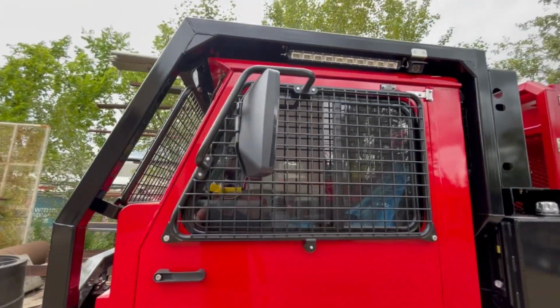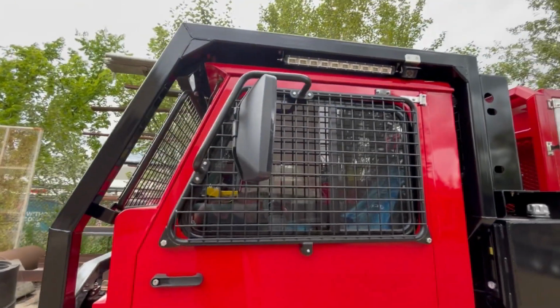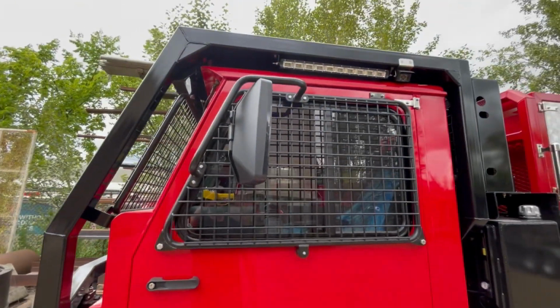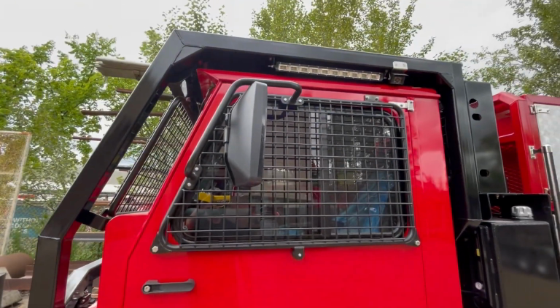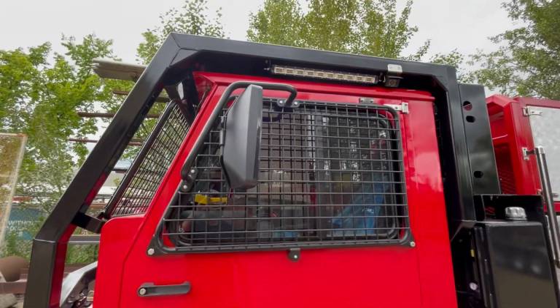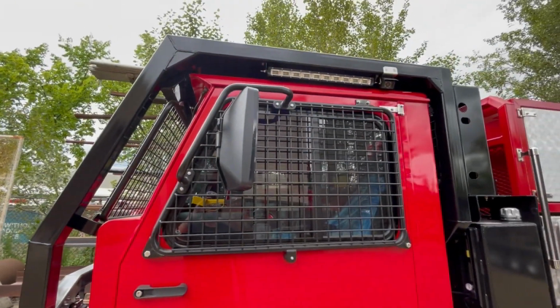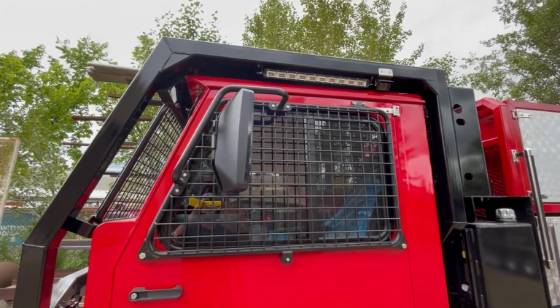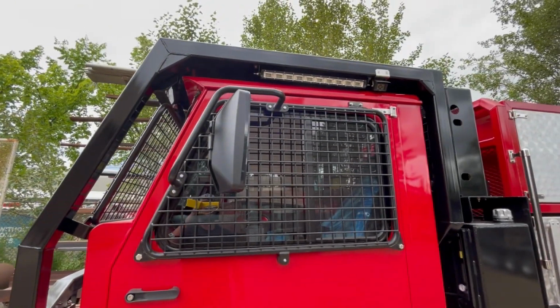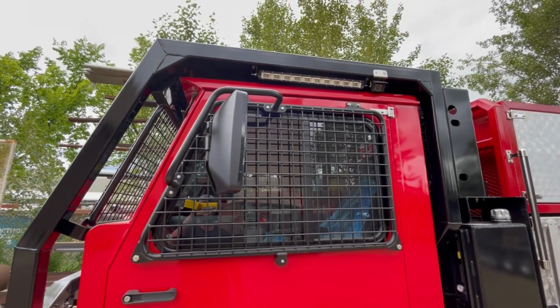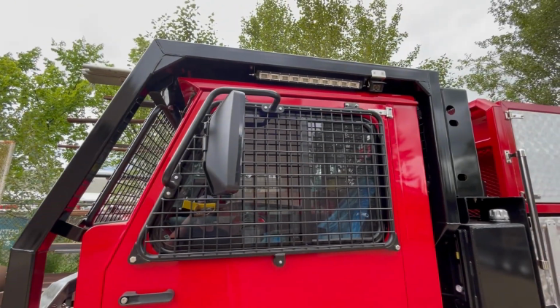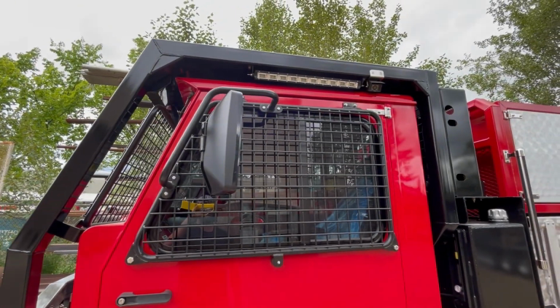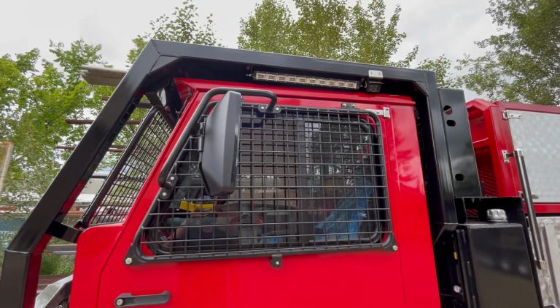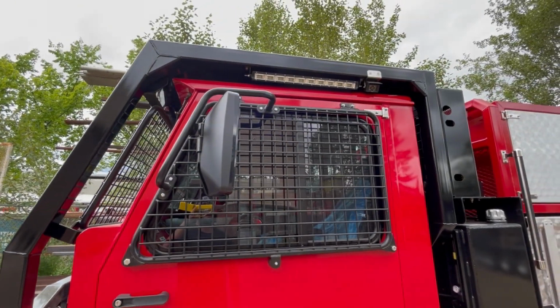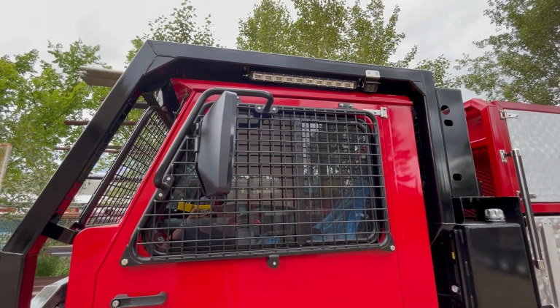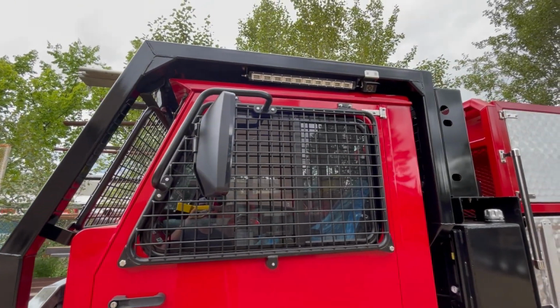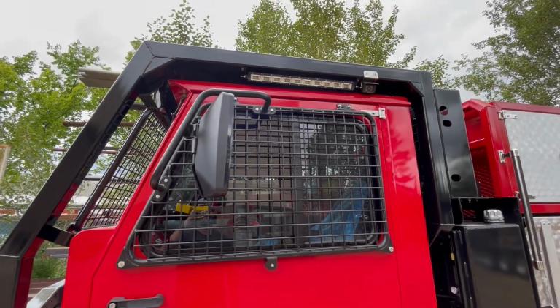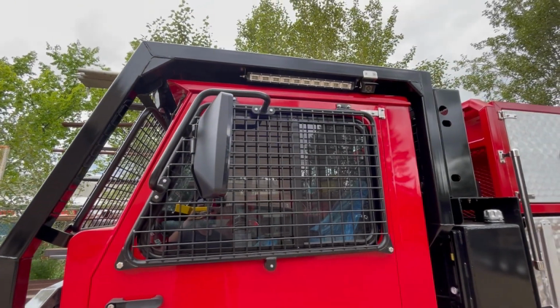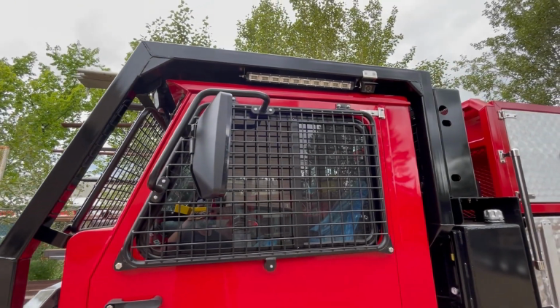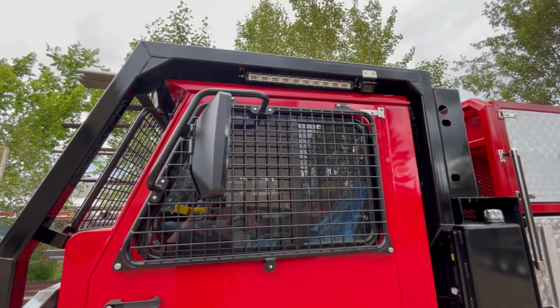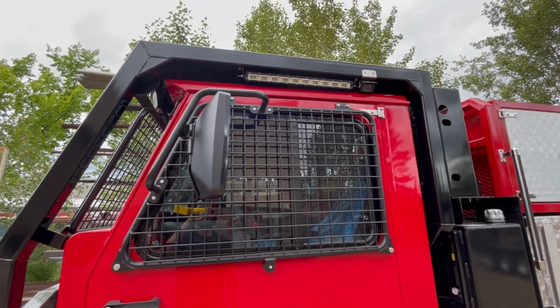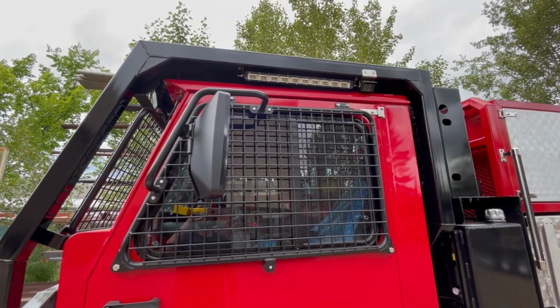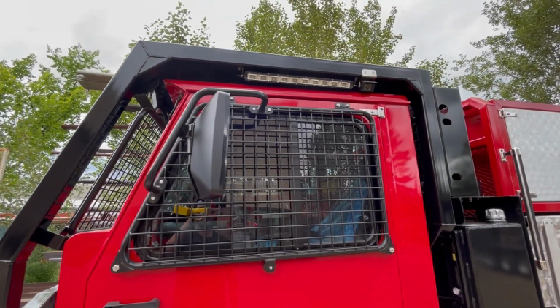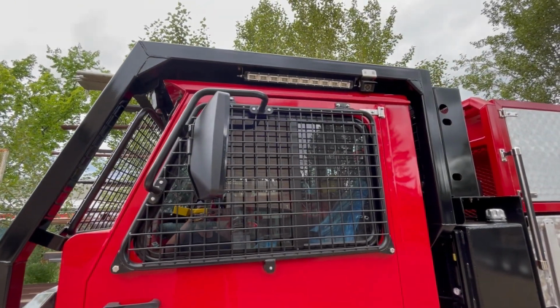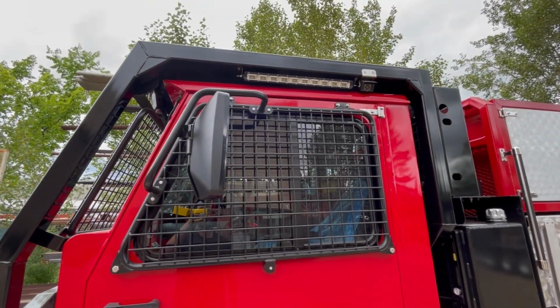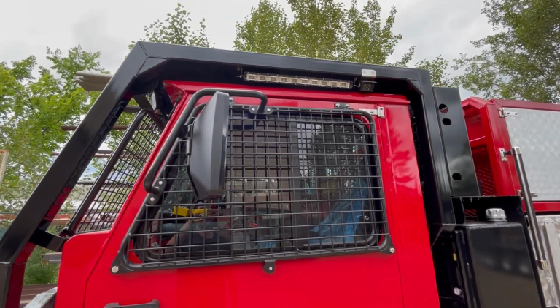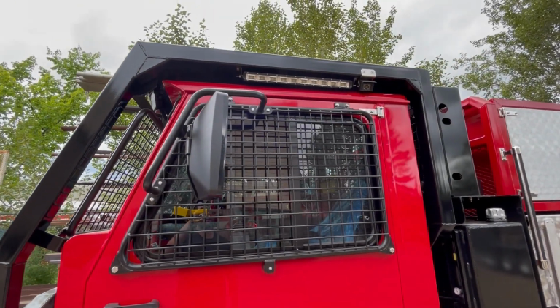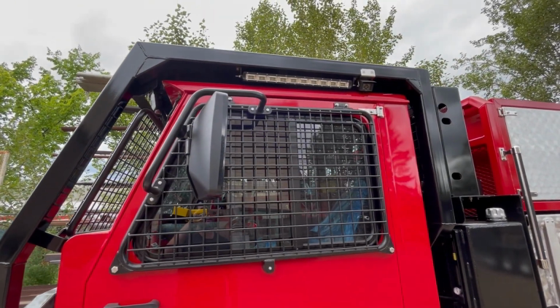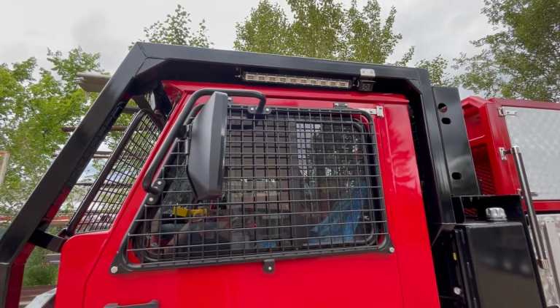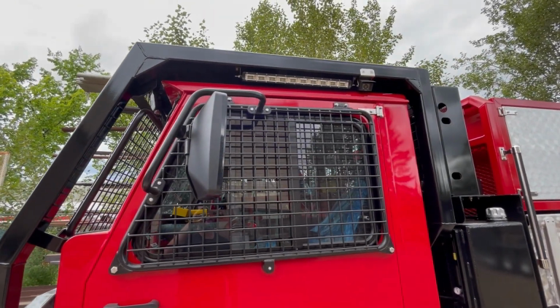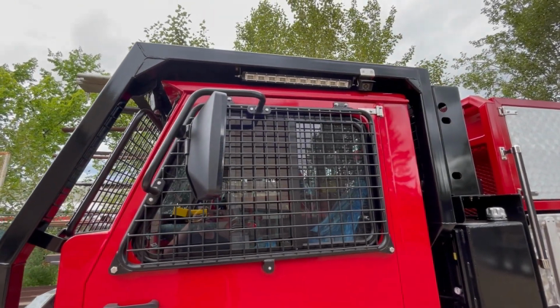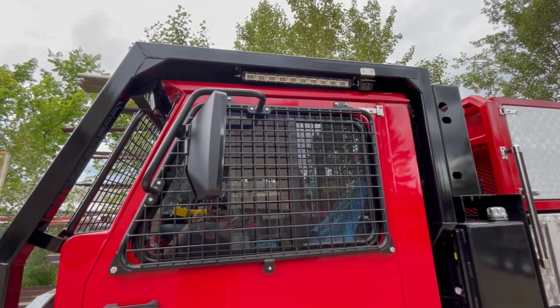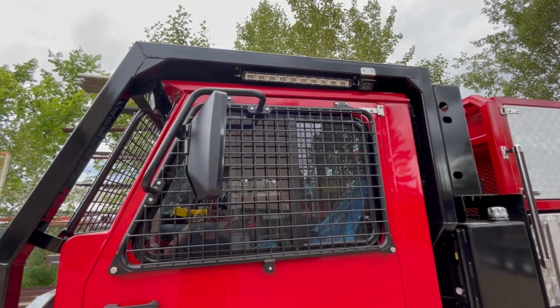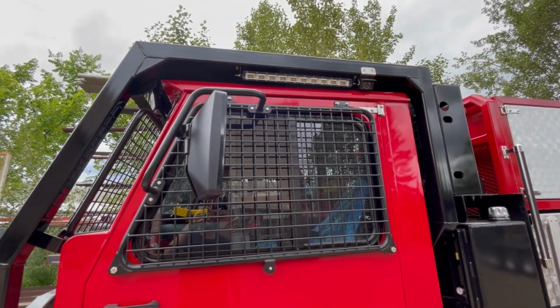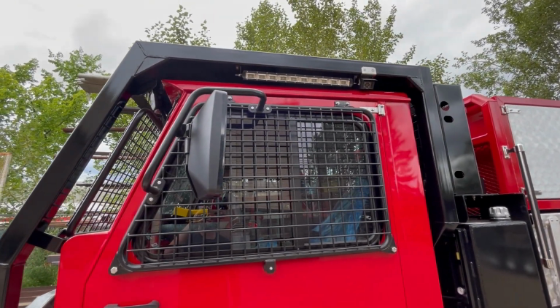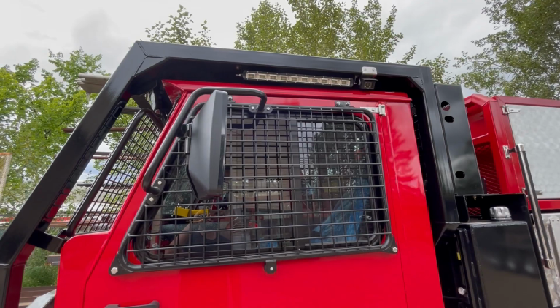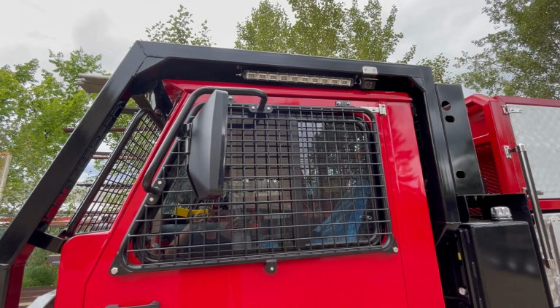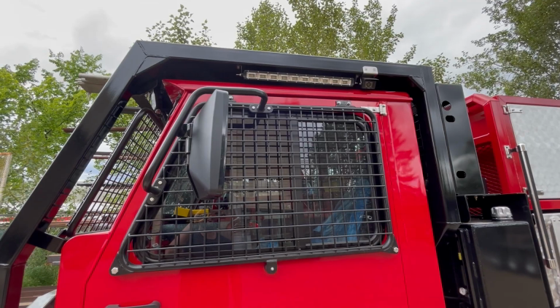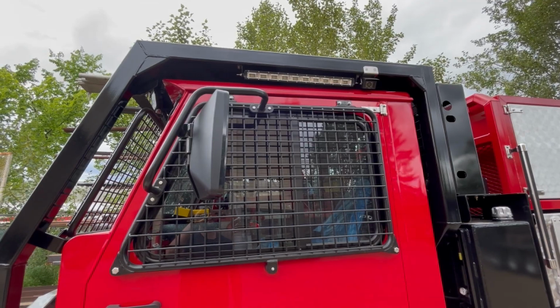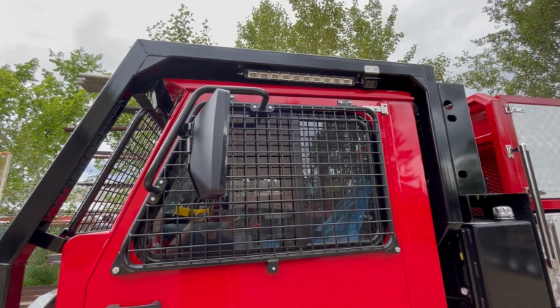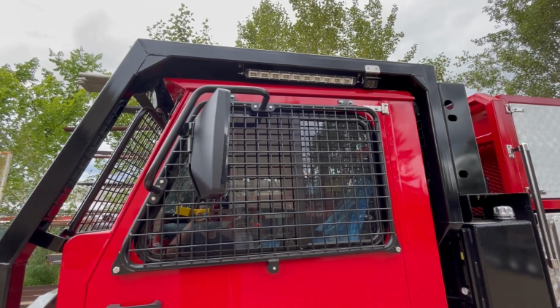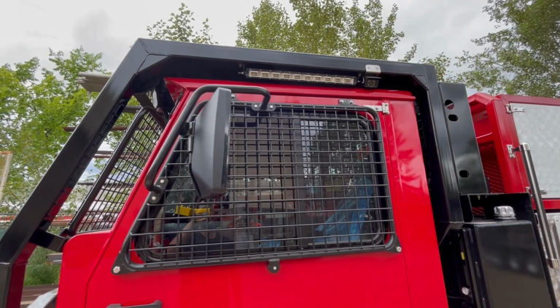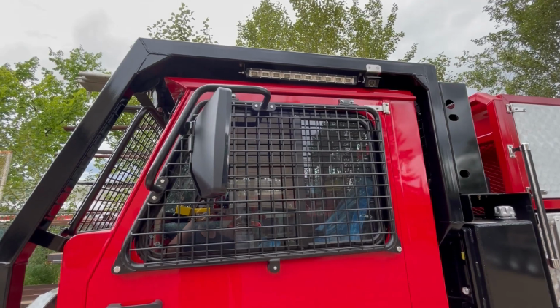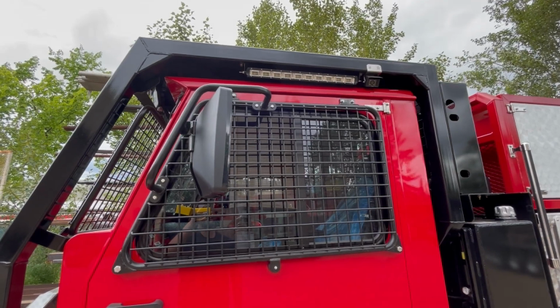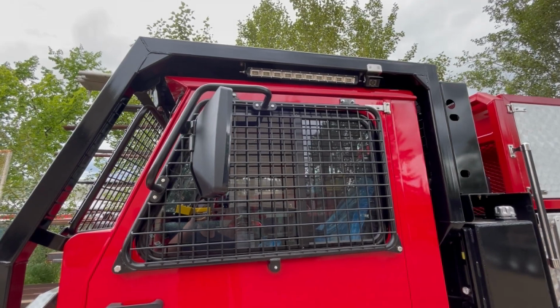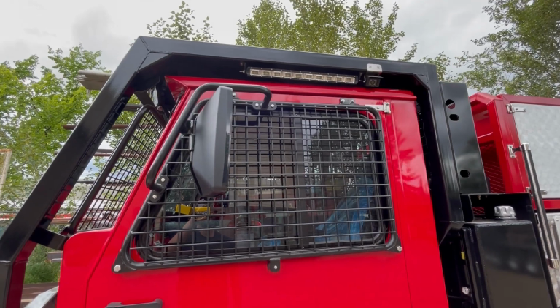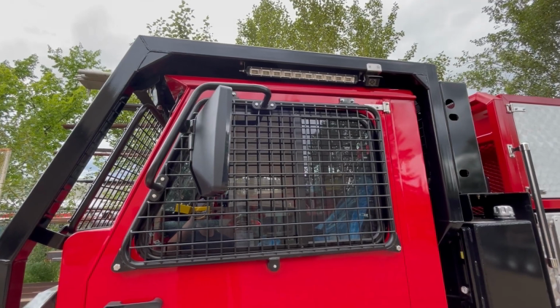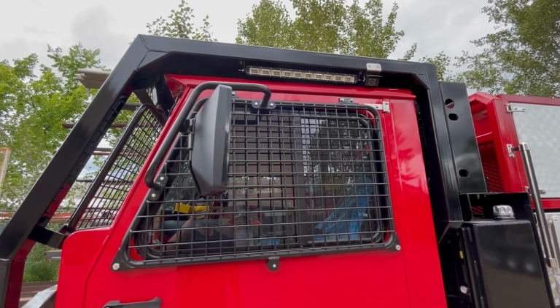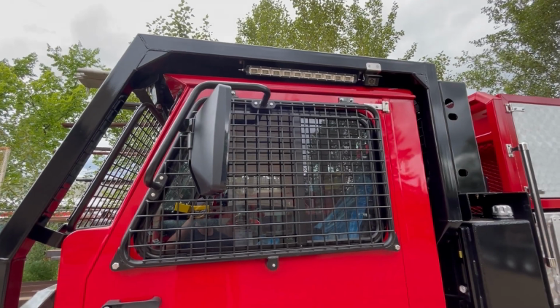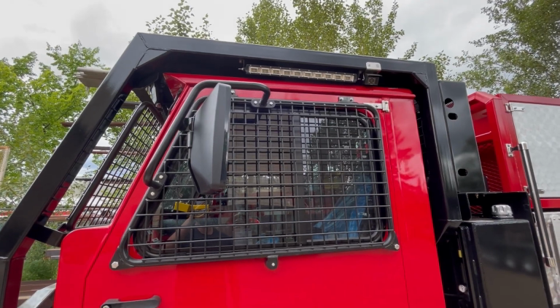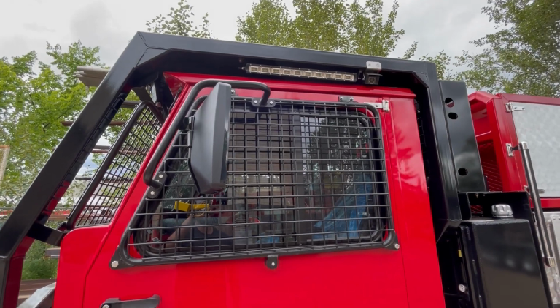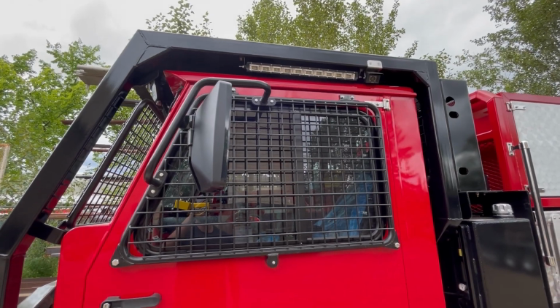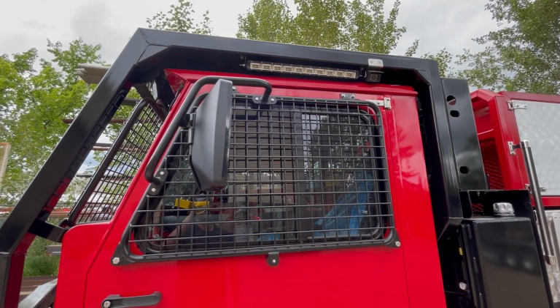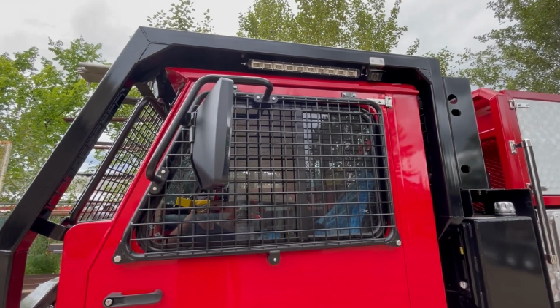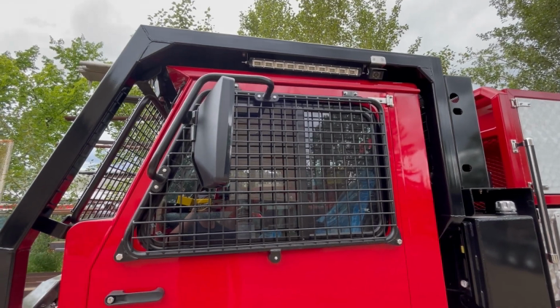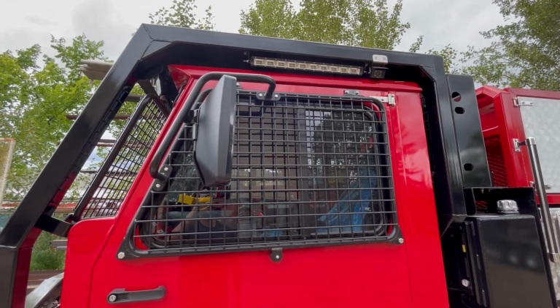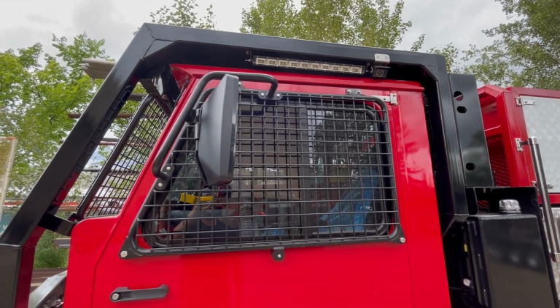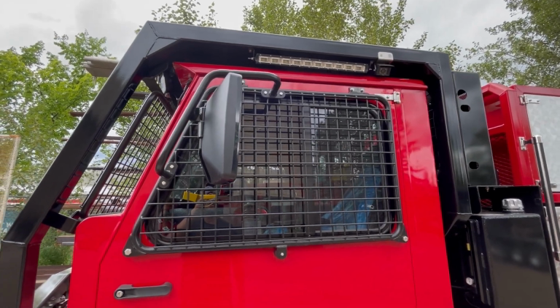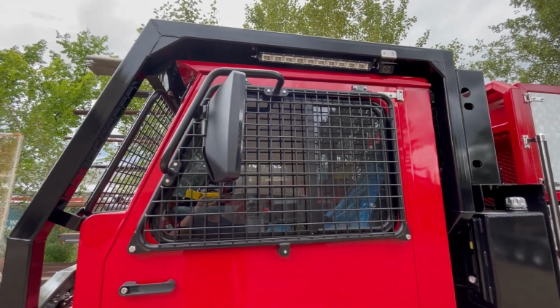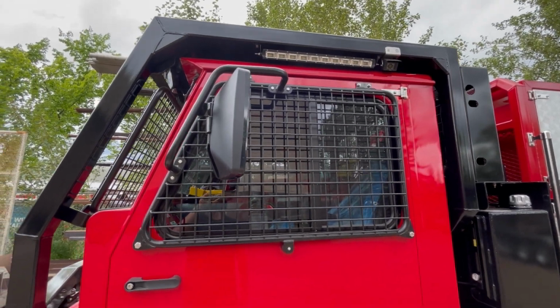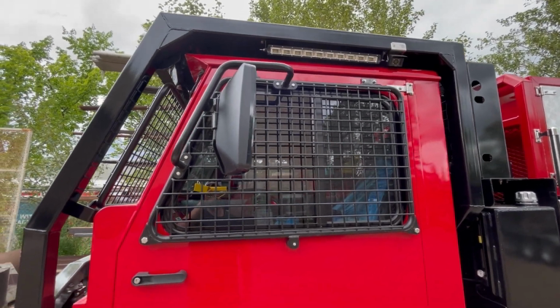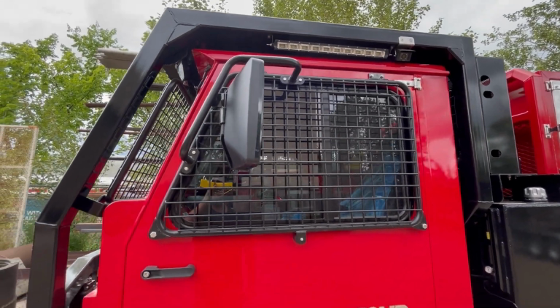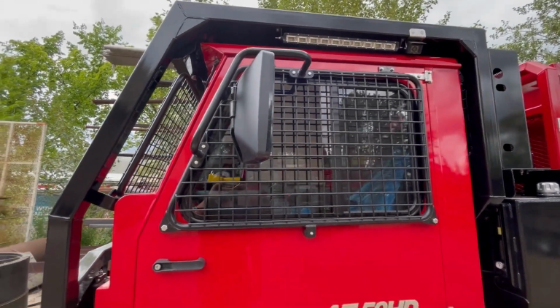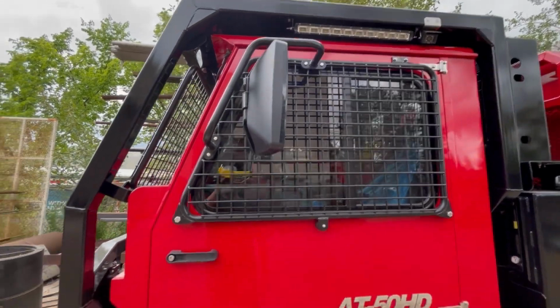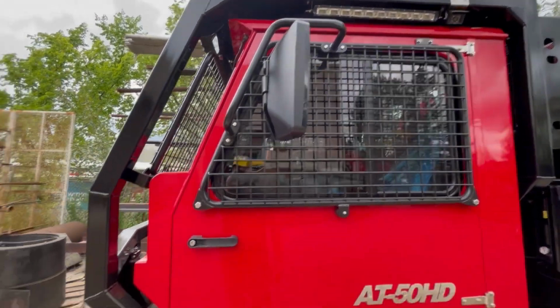On the side there we have the cameras mounted for the side of the unit as well as another scene light bar.